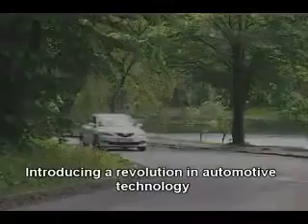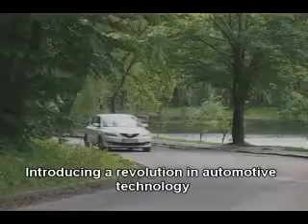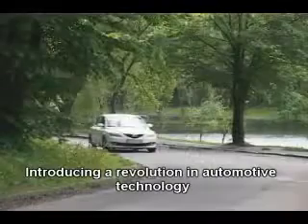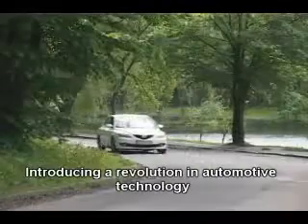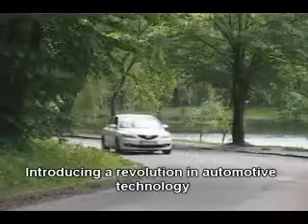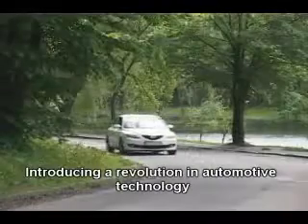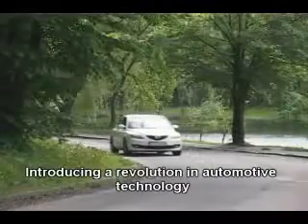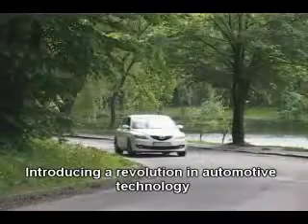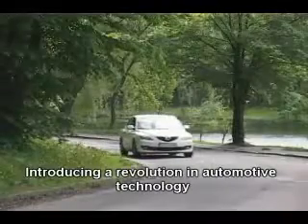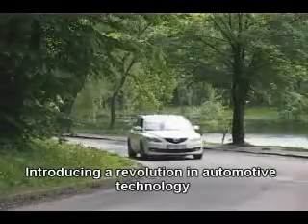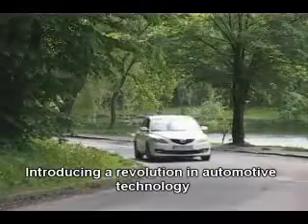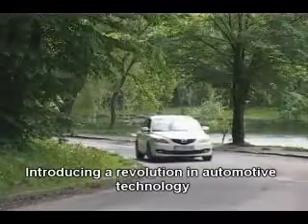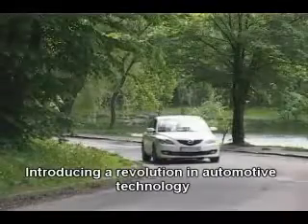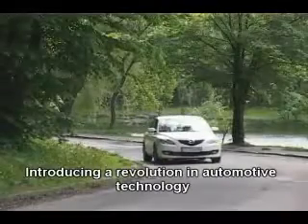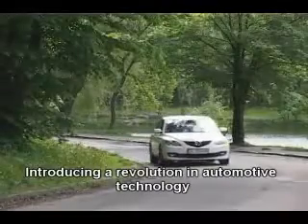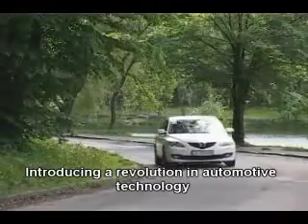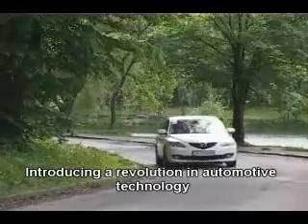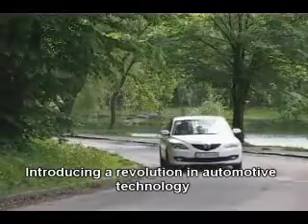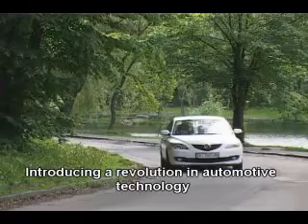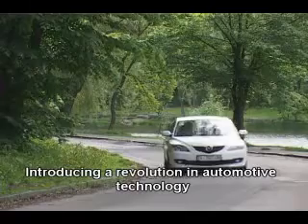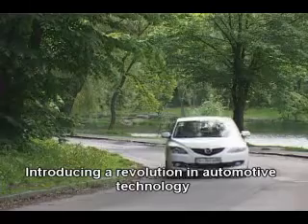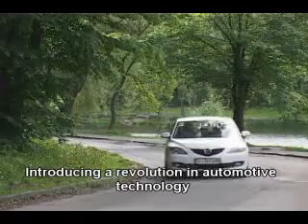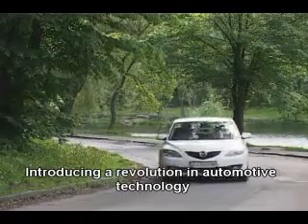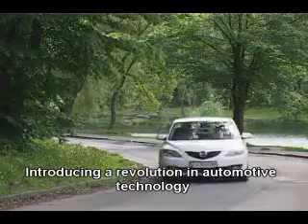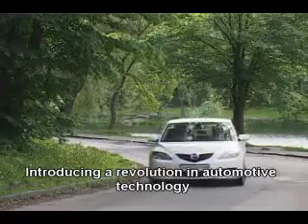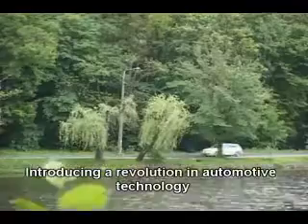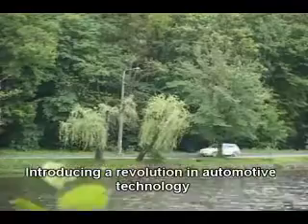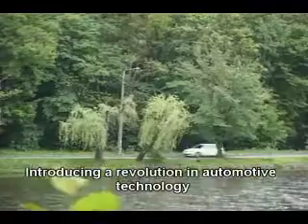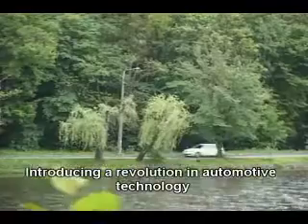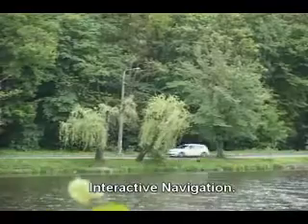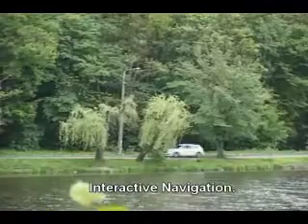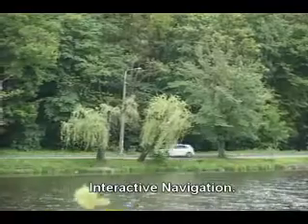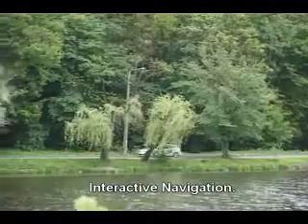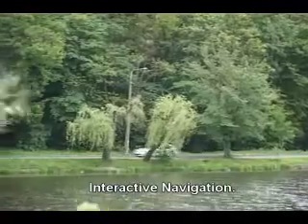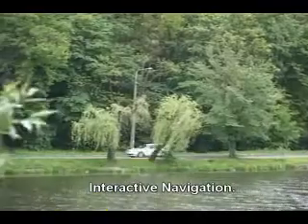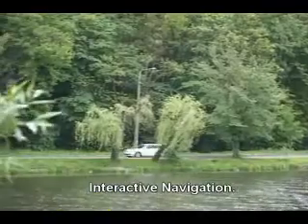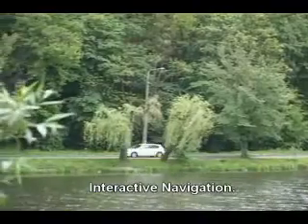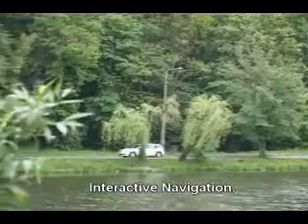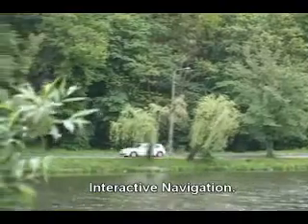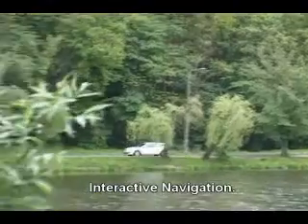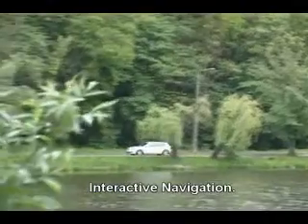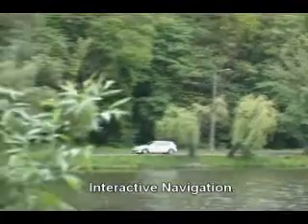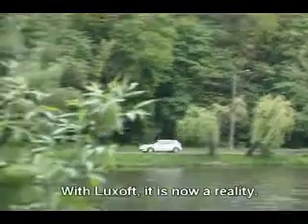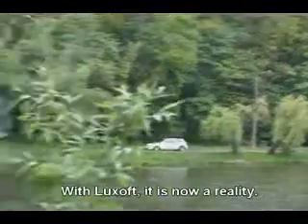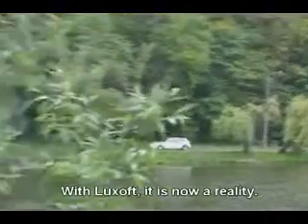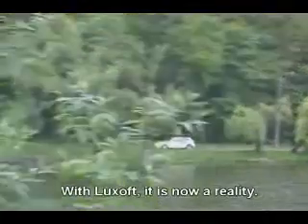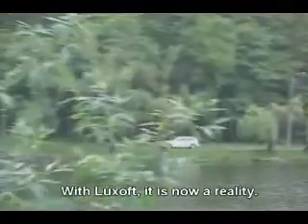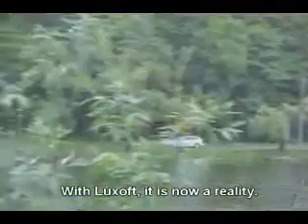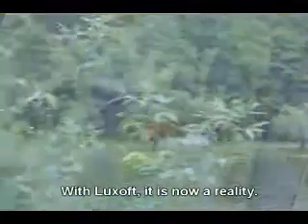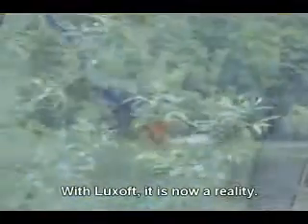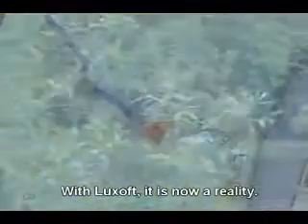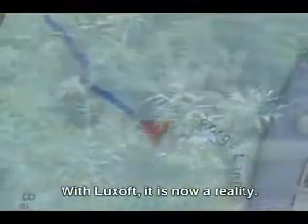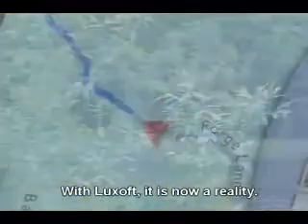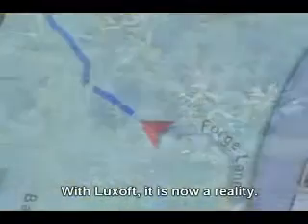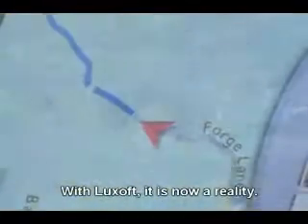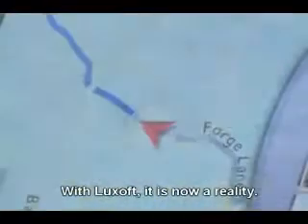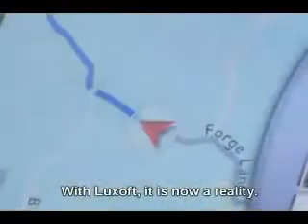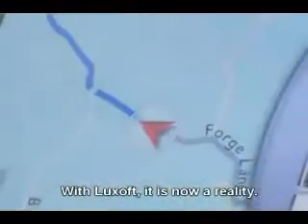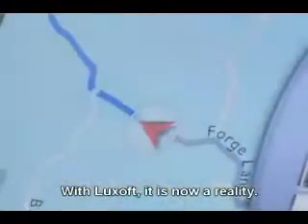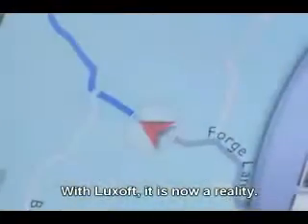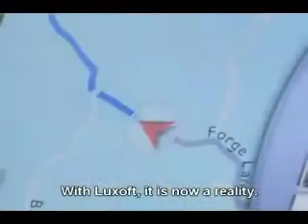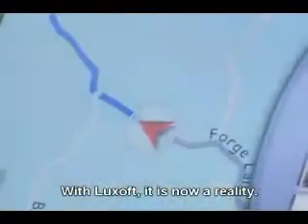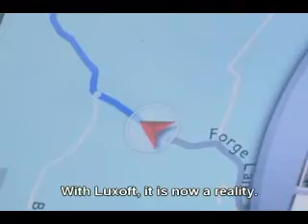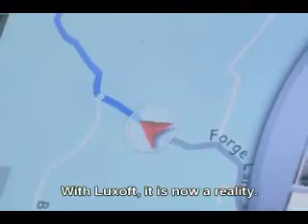Introducing a revolution in automotive technology: interactive navigation. With Luxoft, it is now a reality.